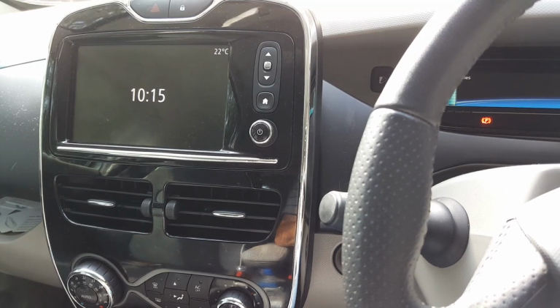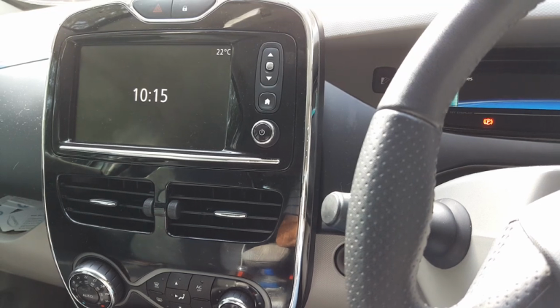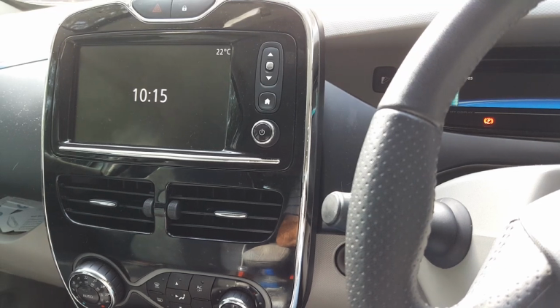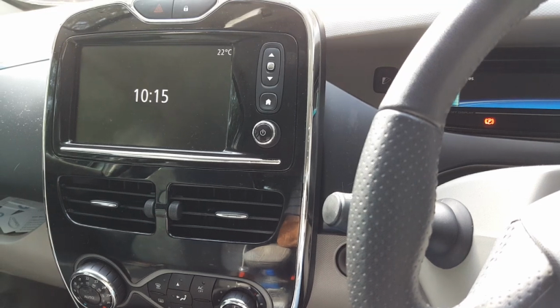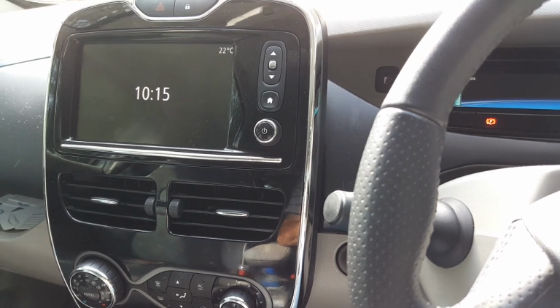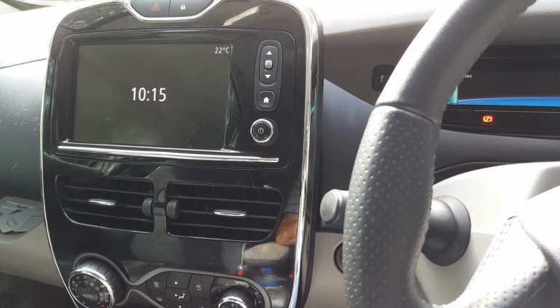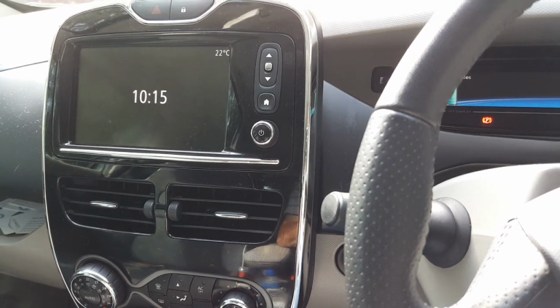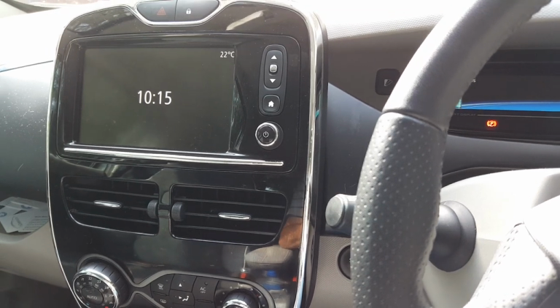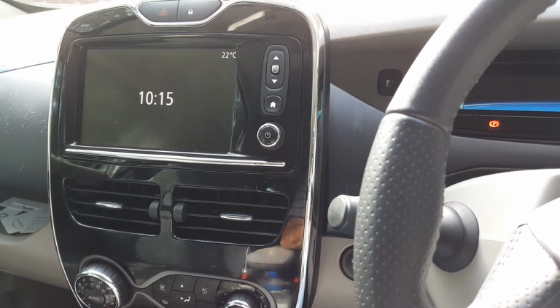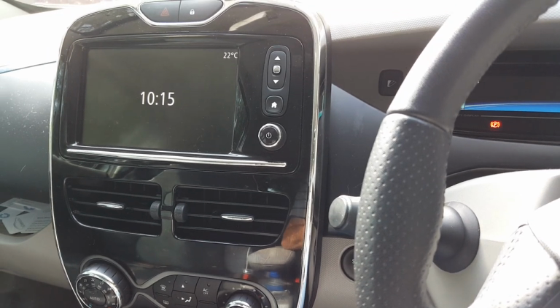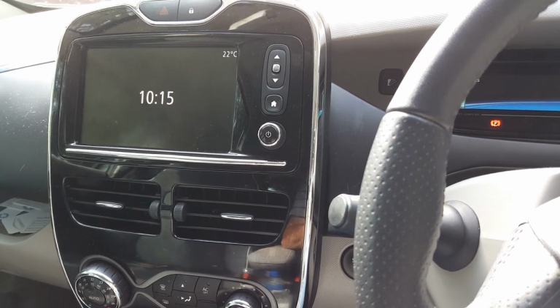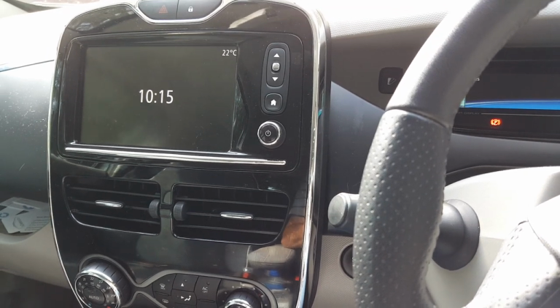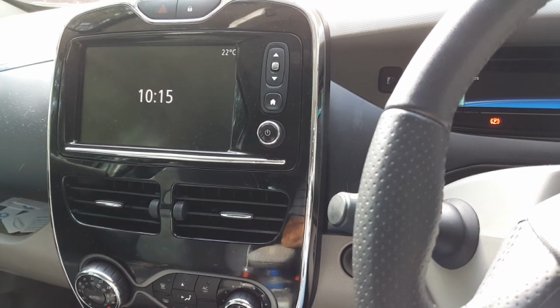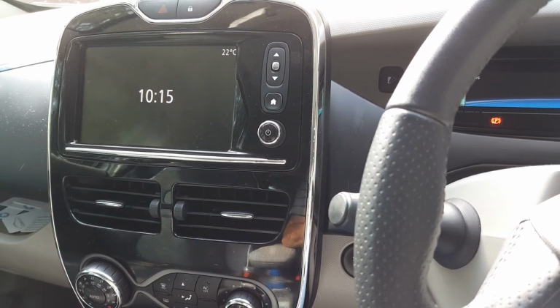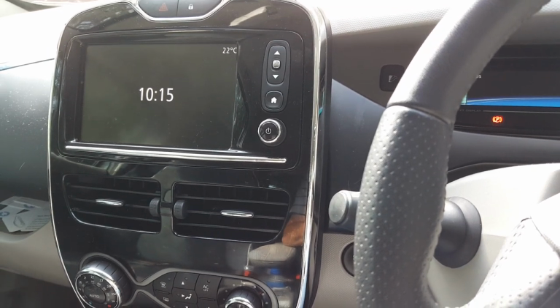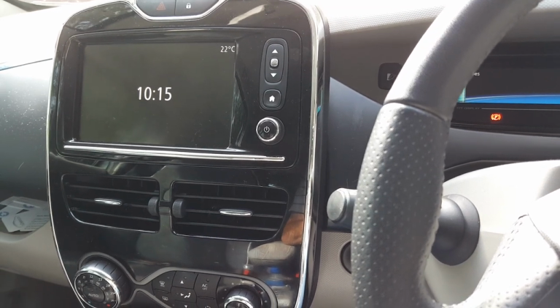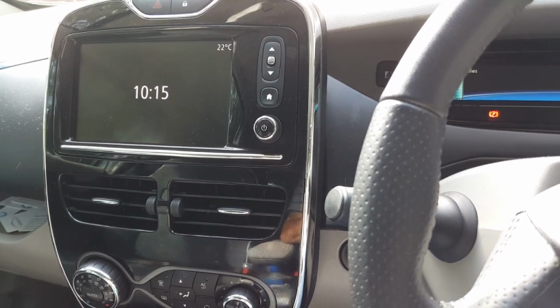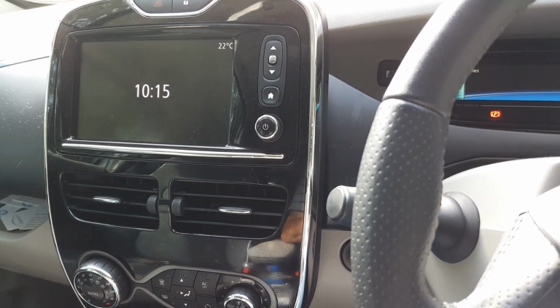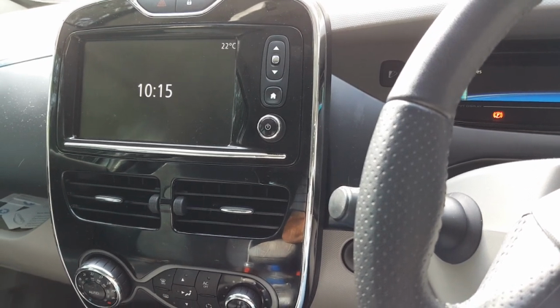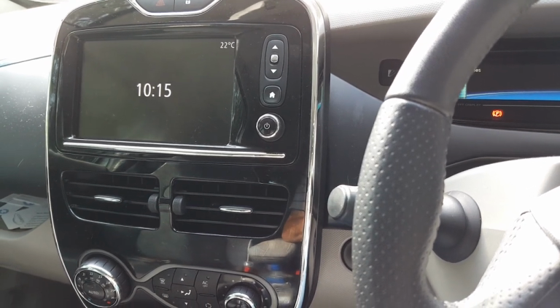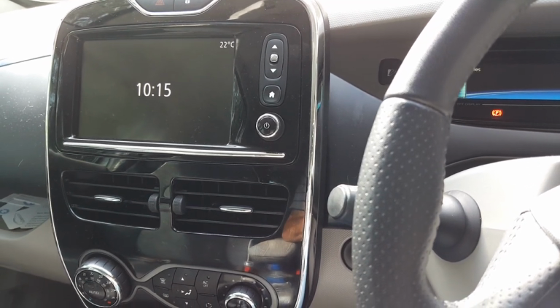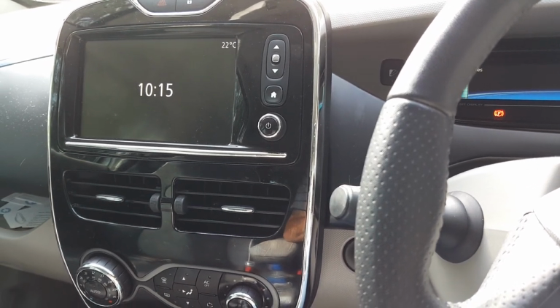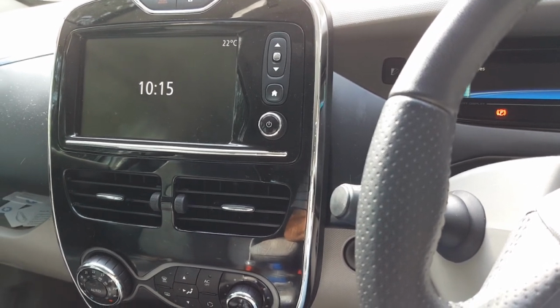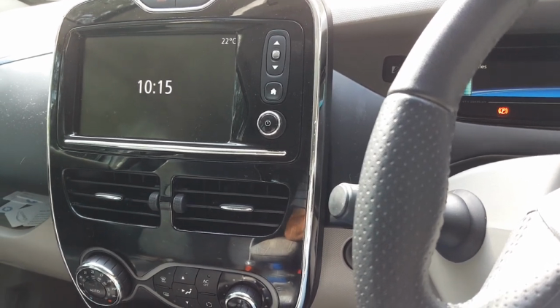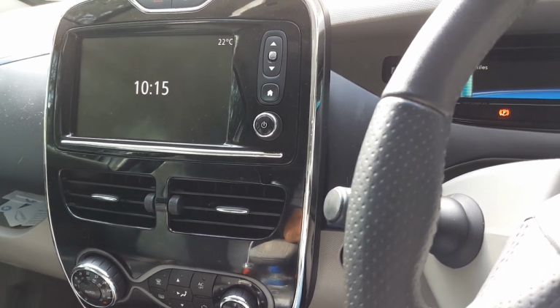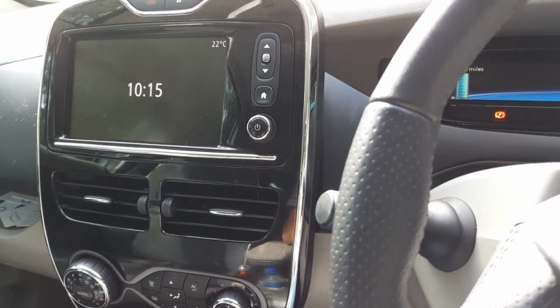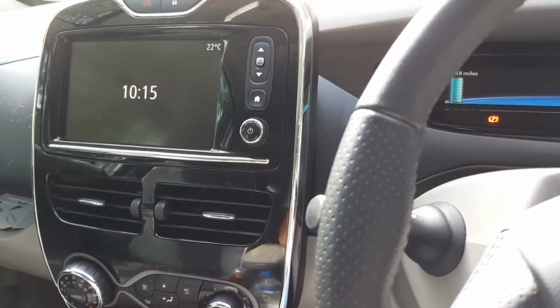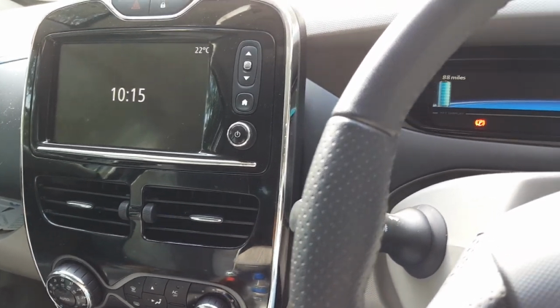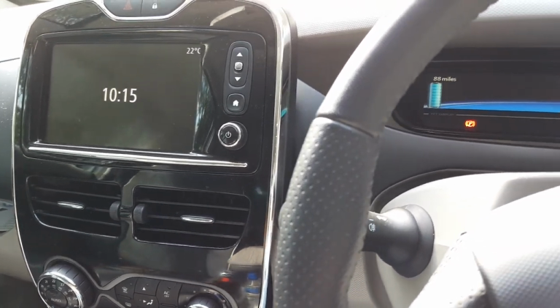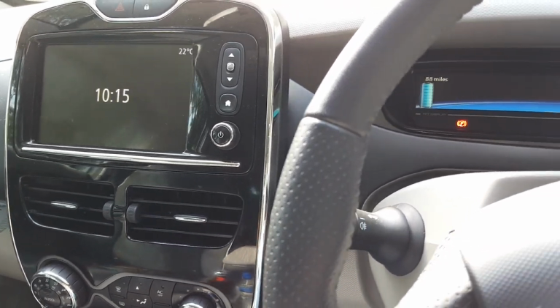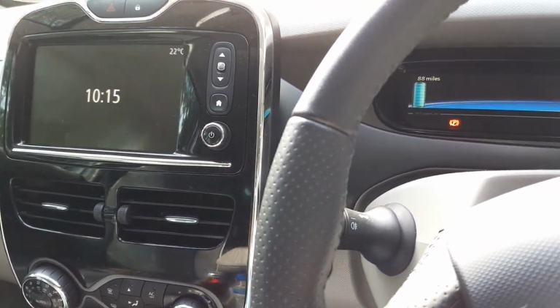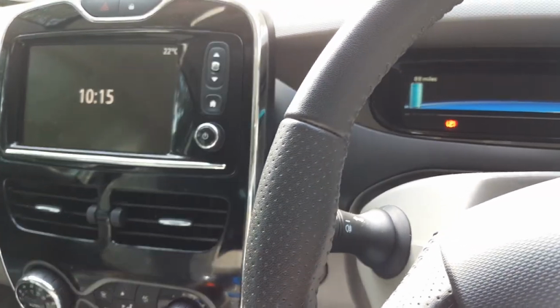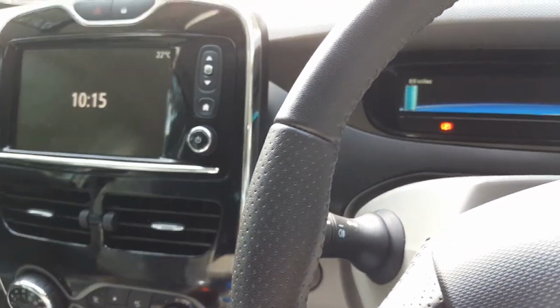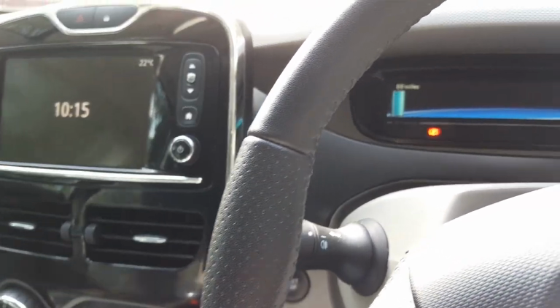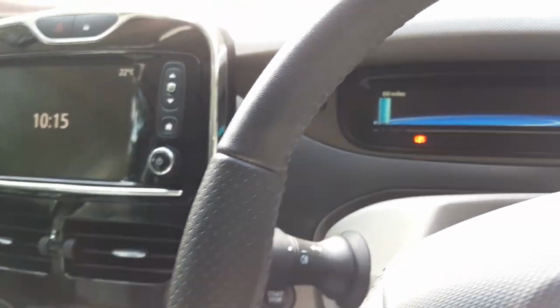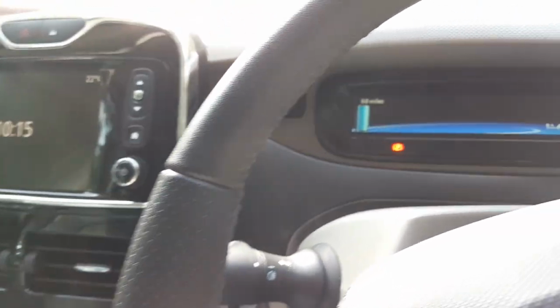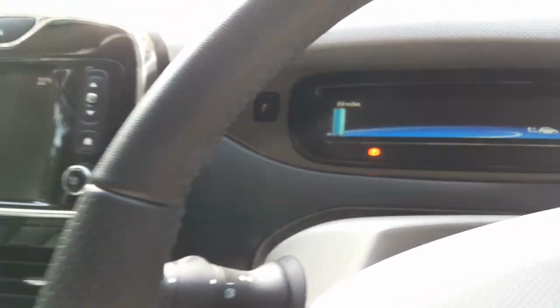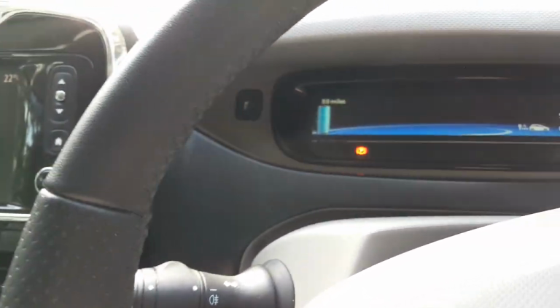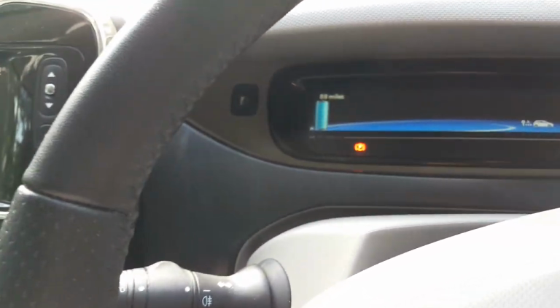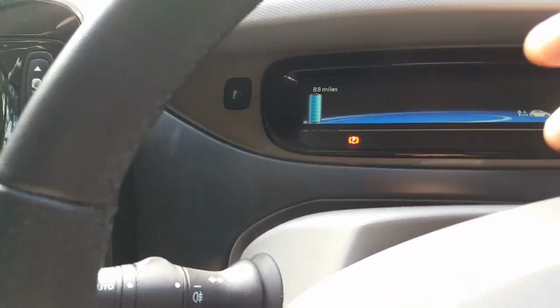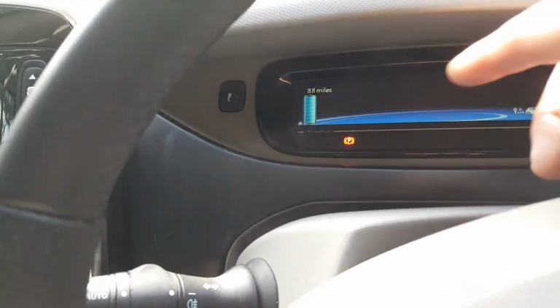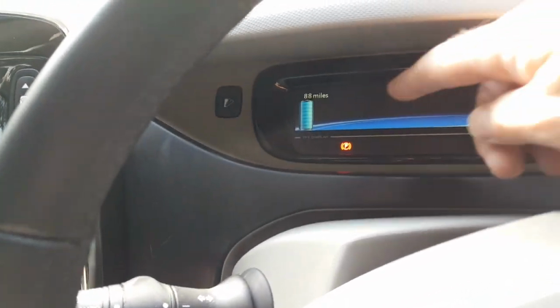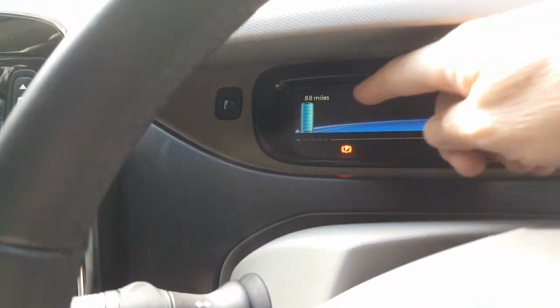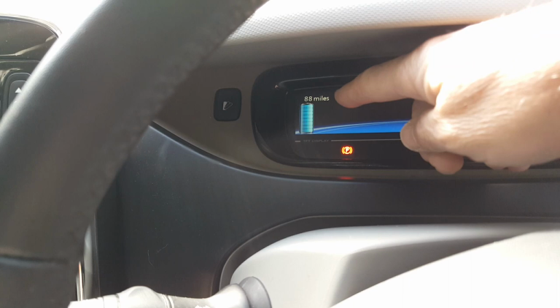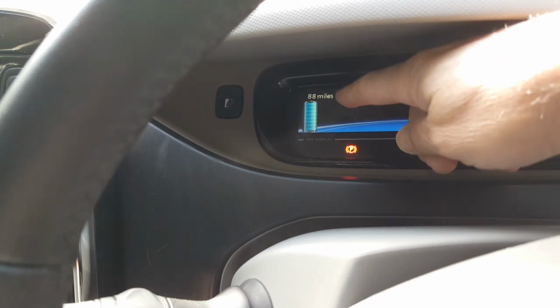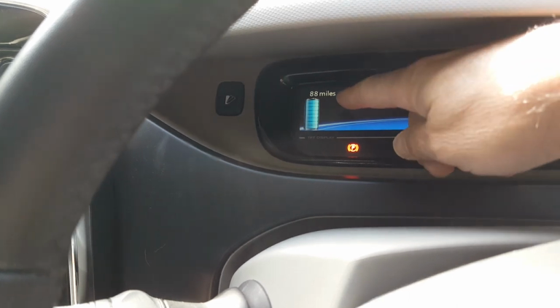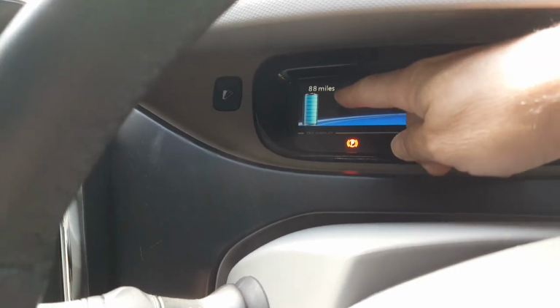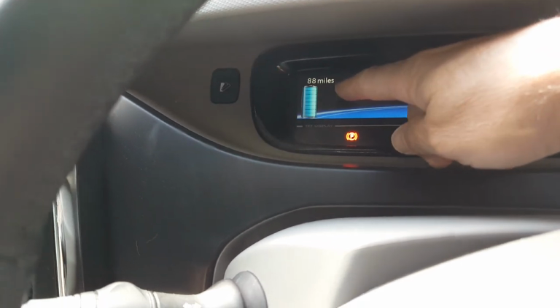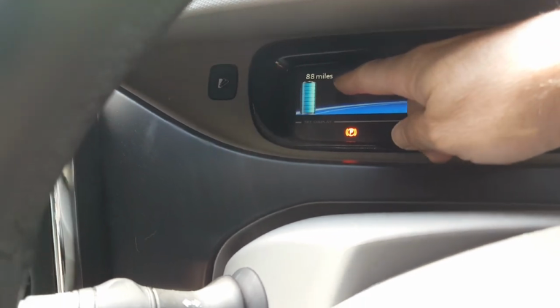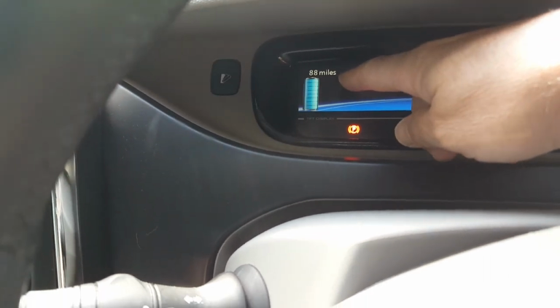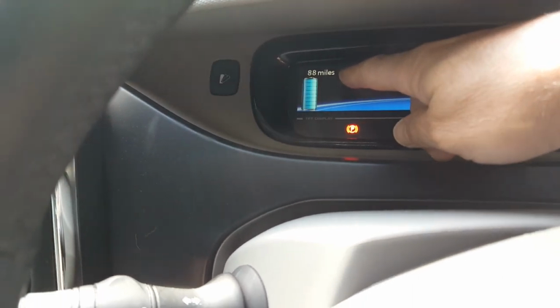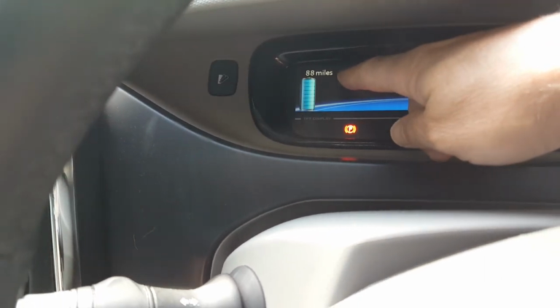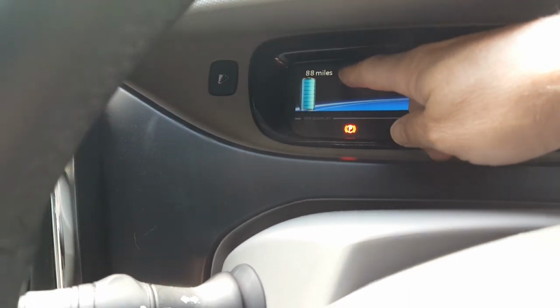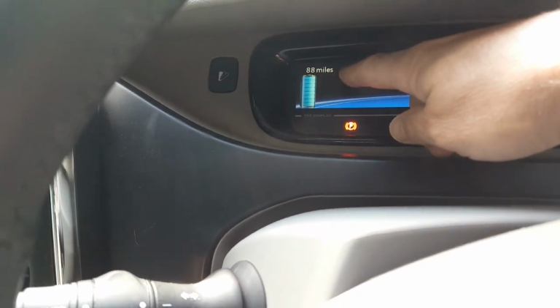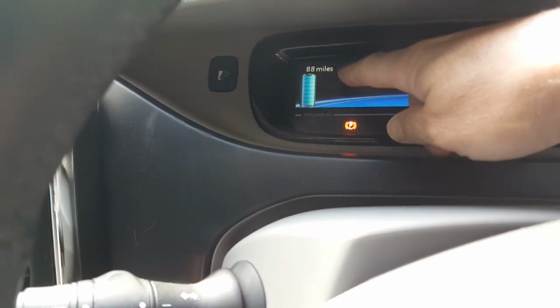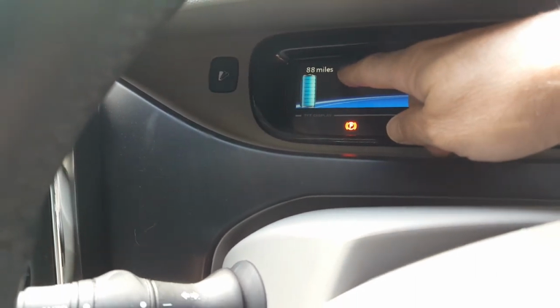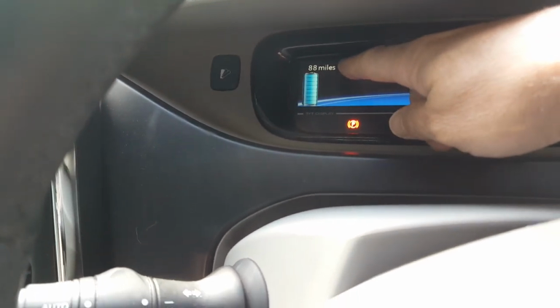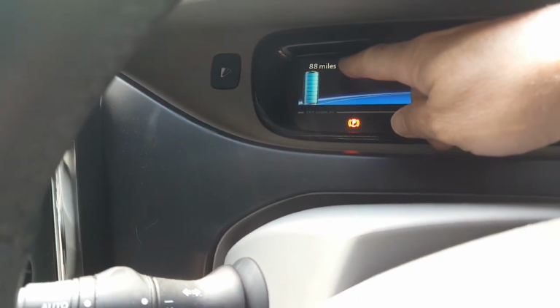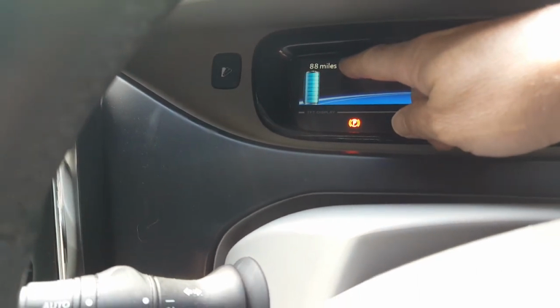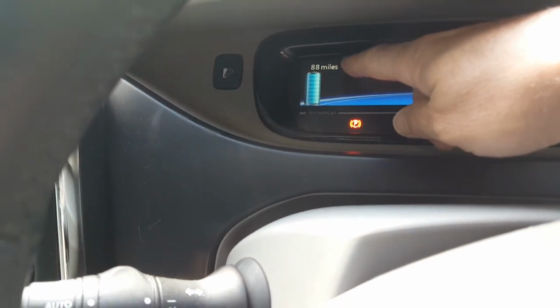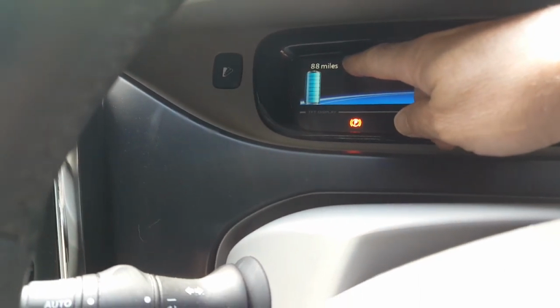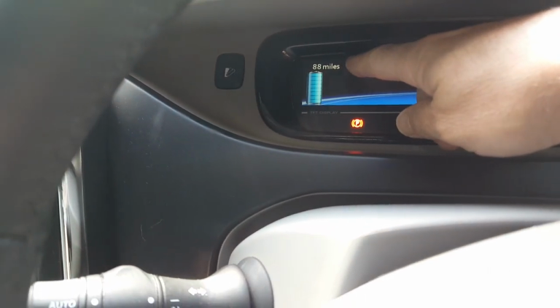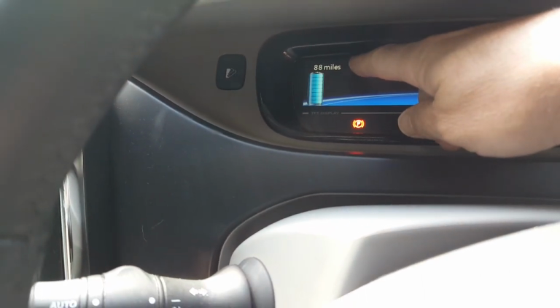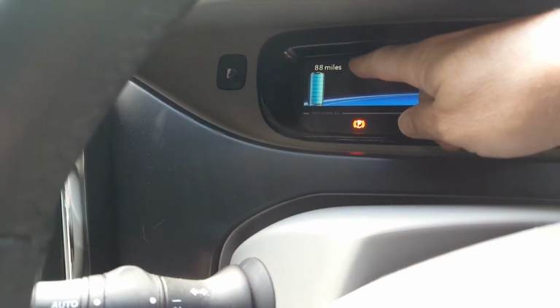Hi, it's Matt at Go Green Autos. This morning I'm doing this quick video to show you how you reset the range meter, or the guesser meter.